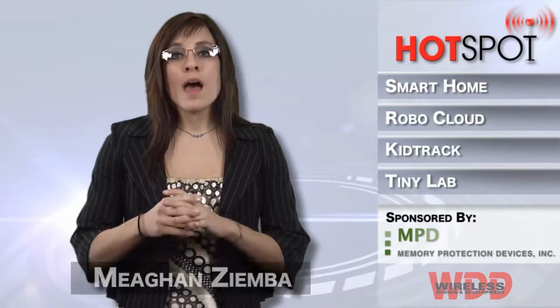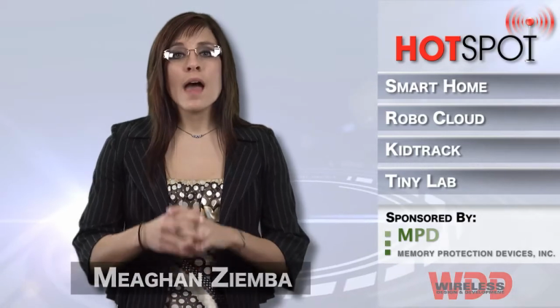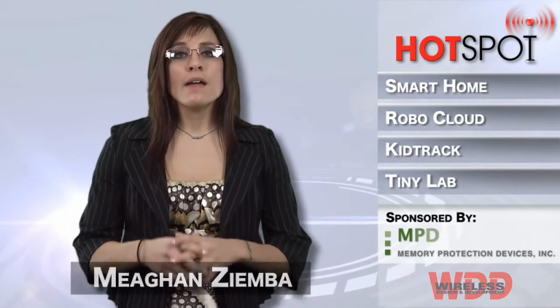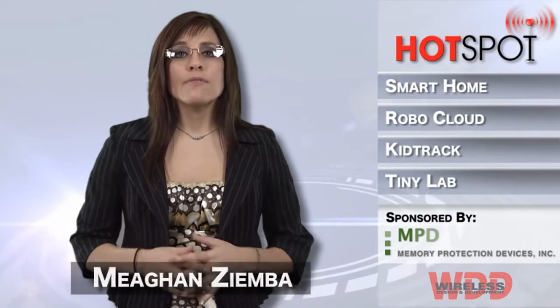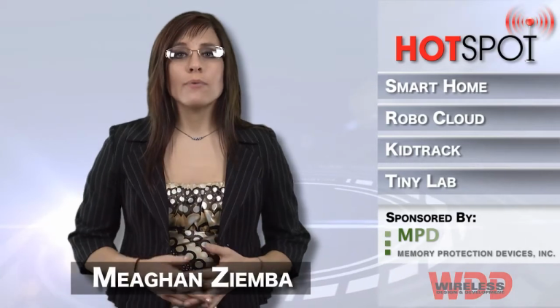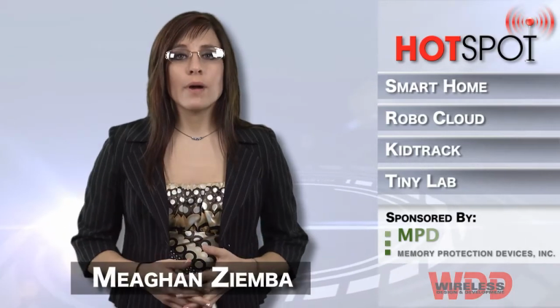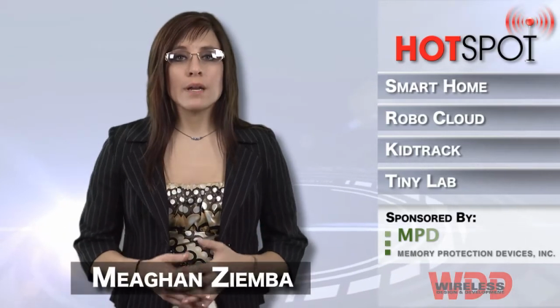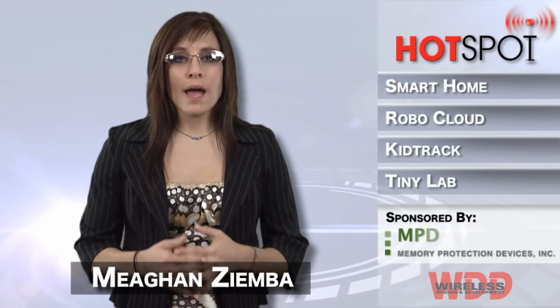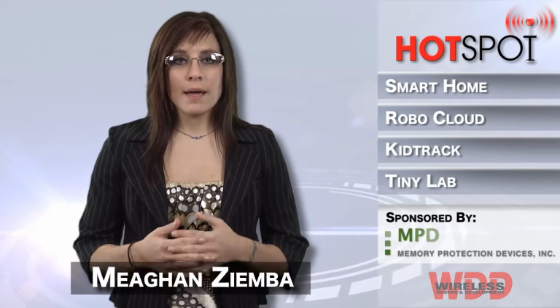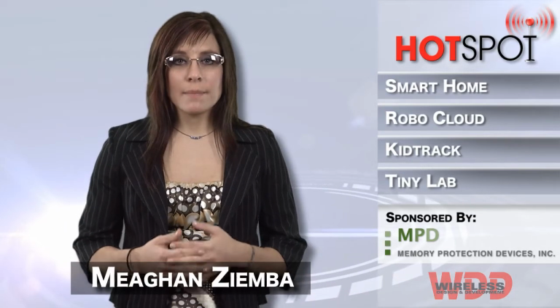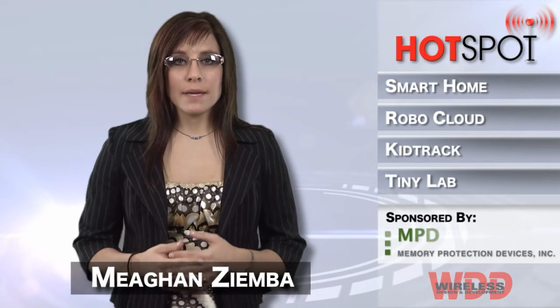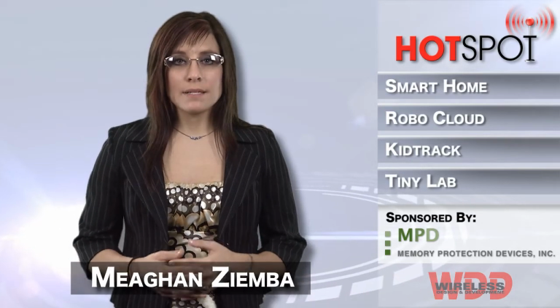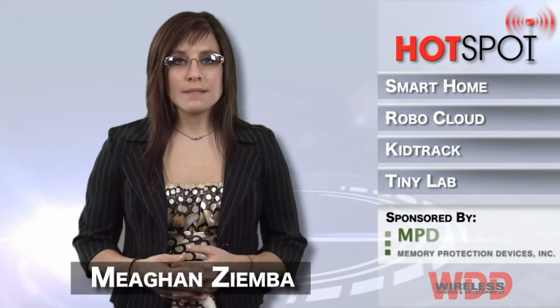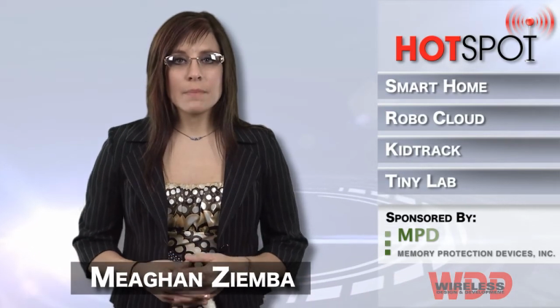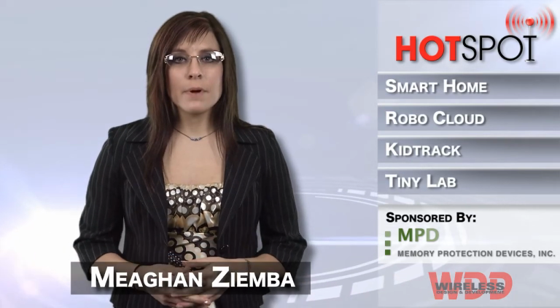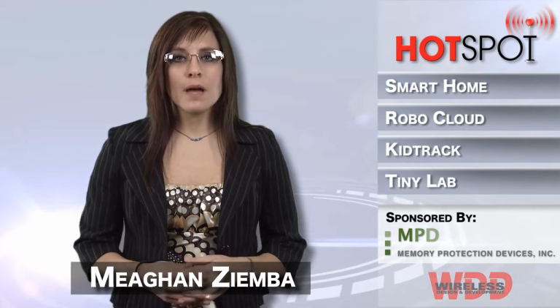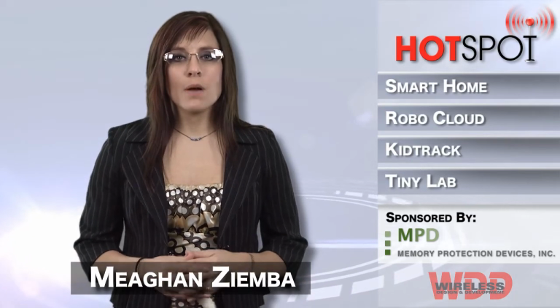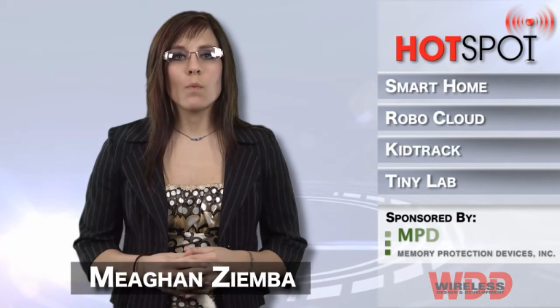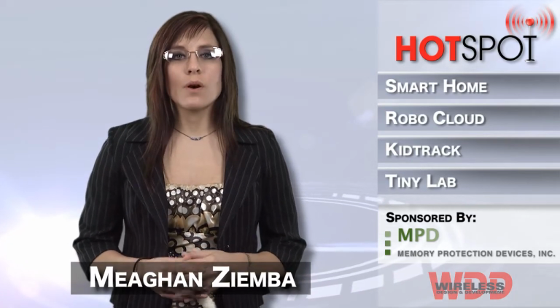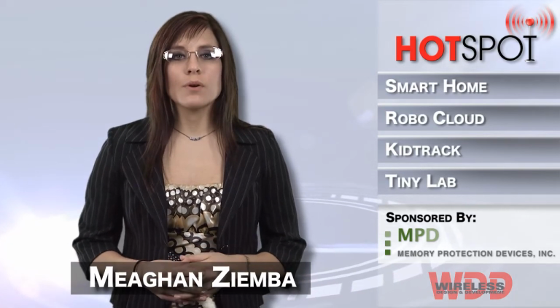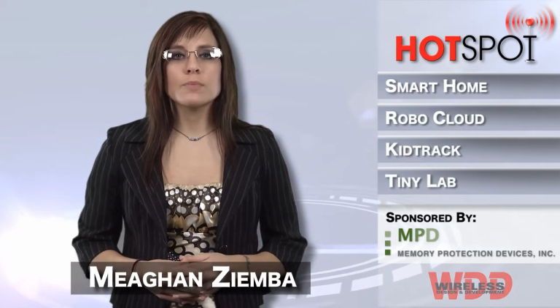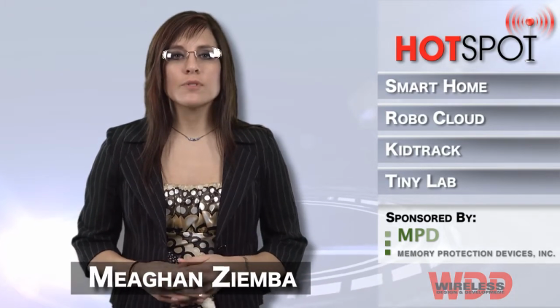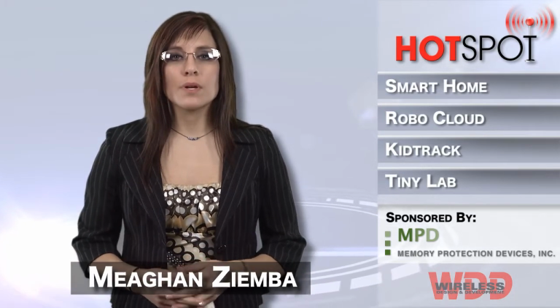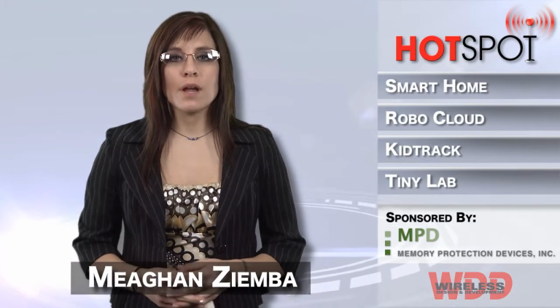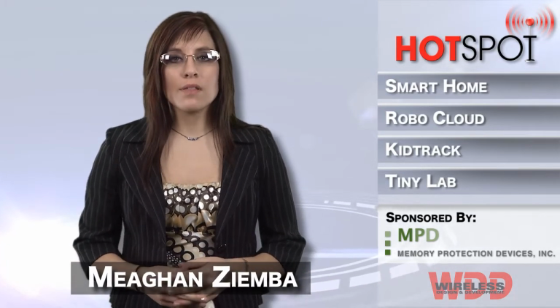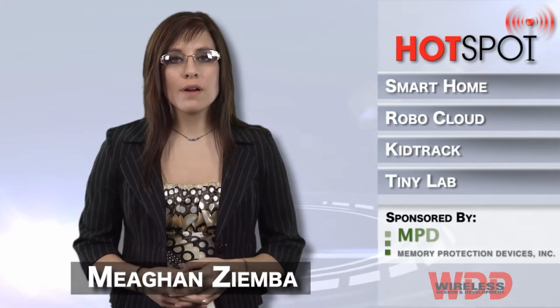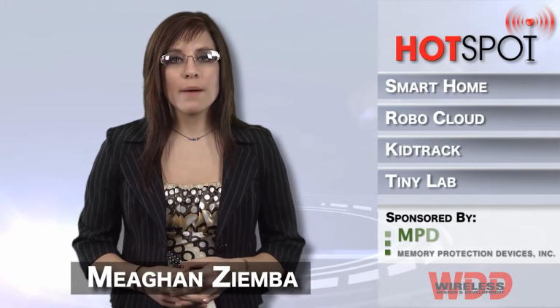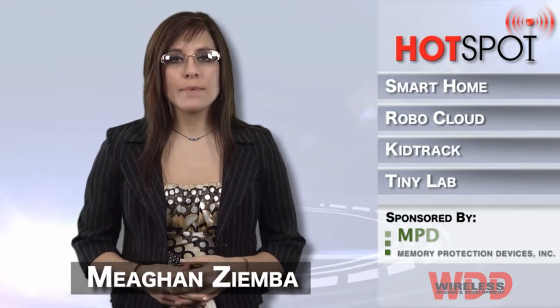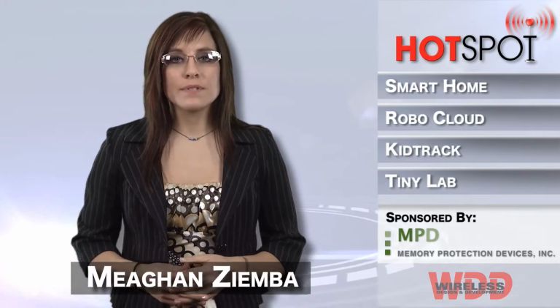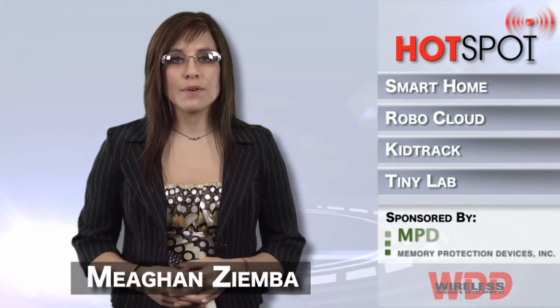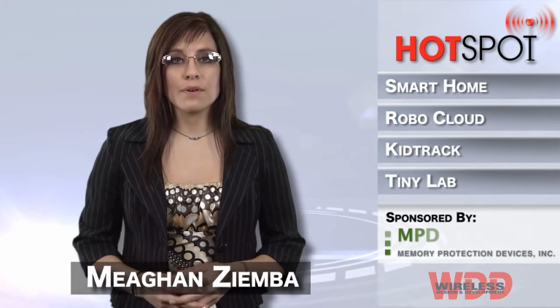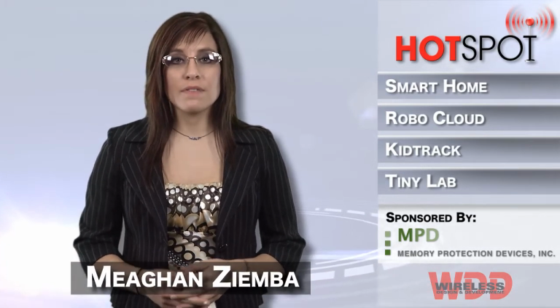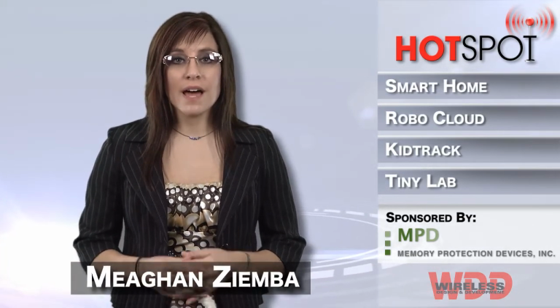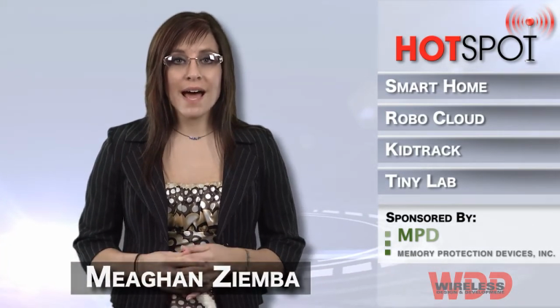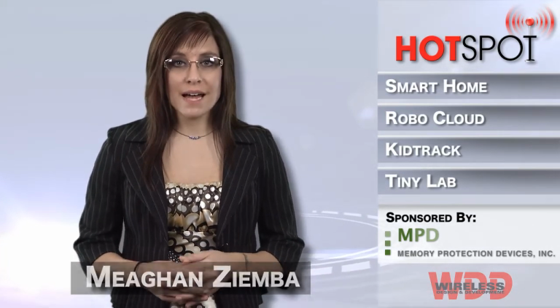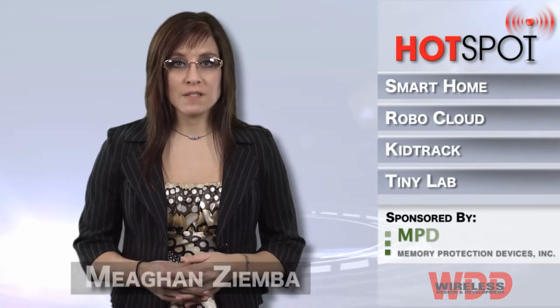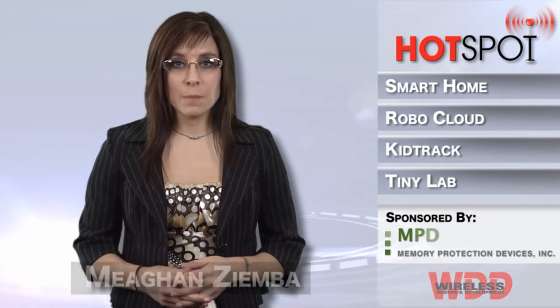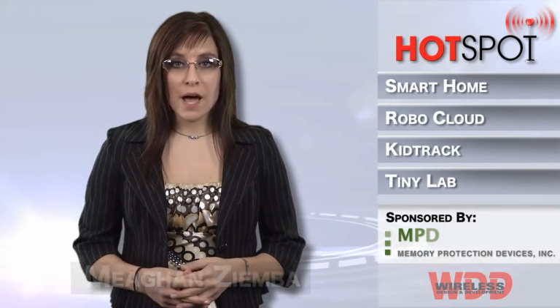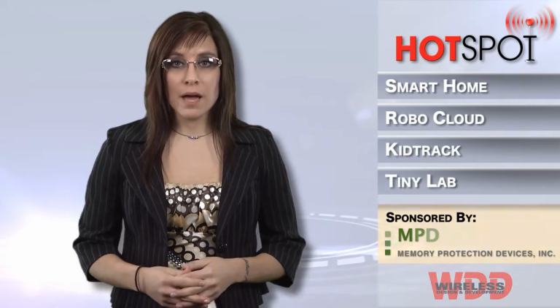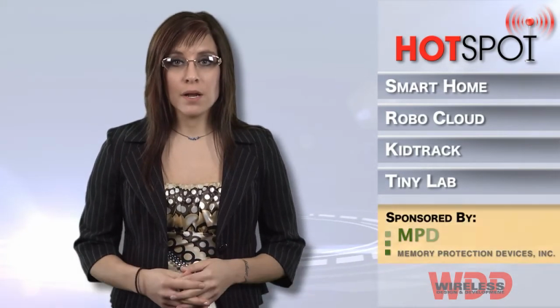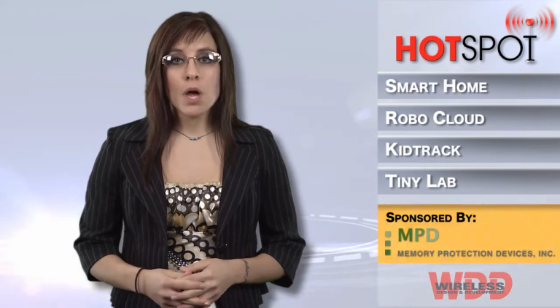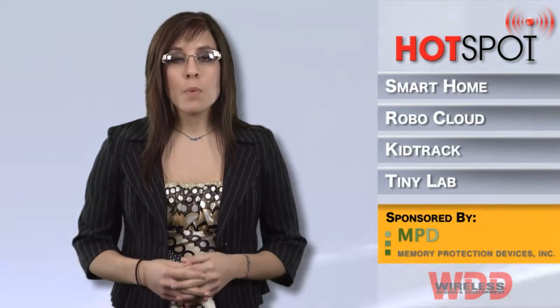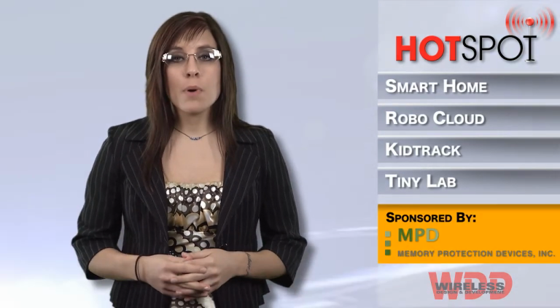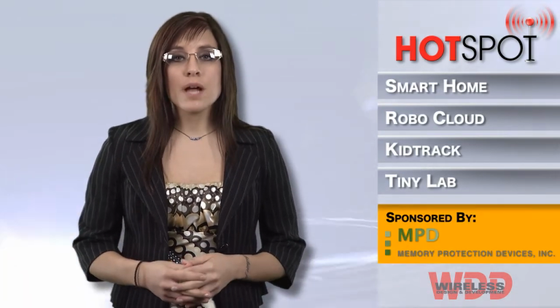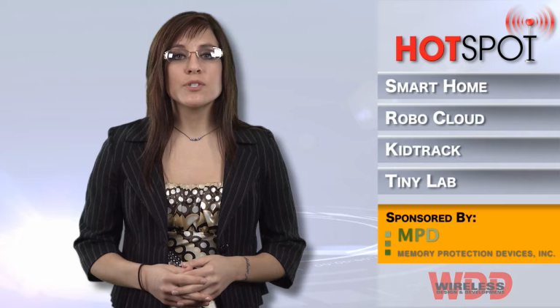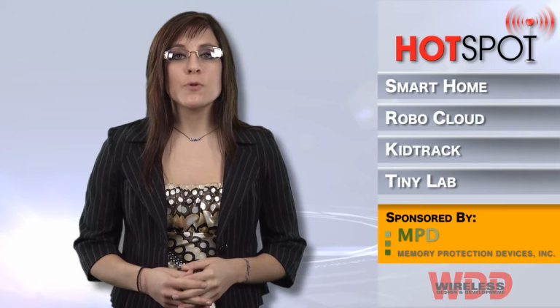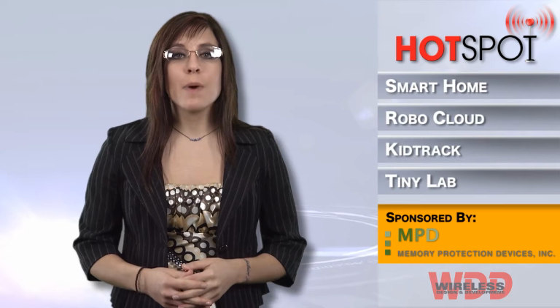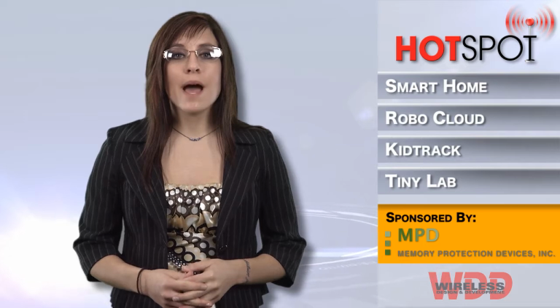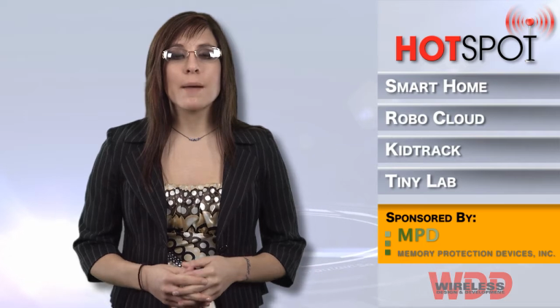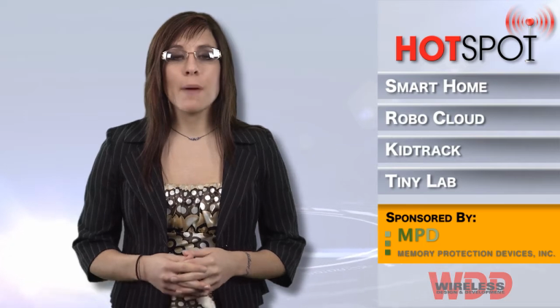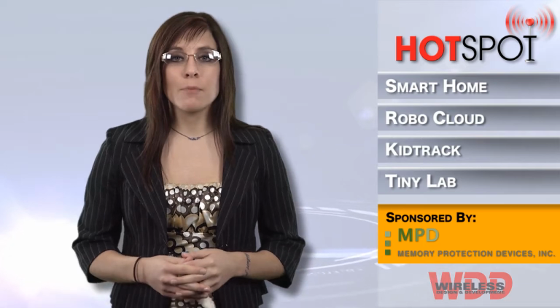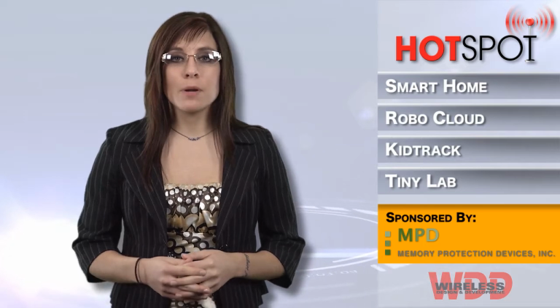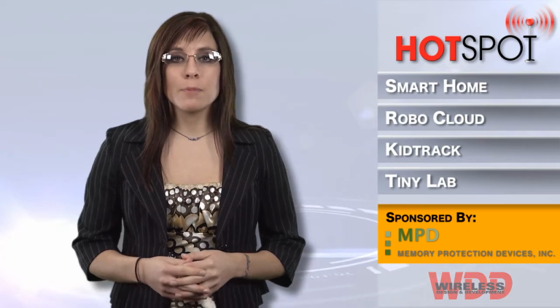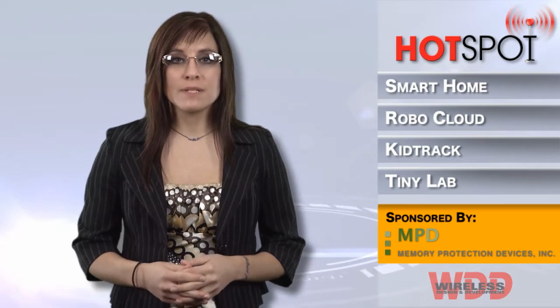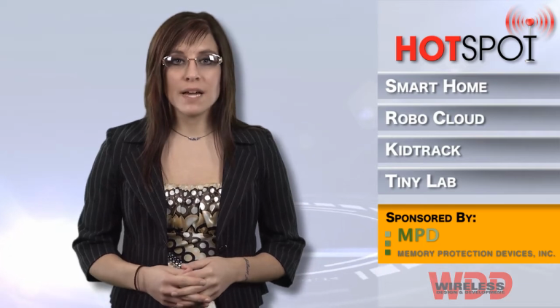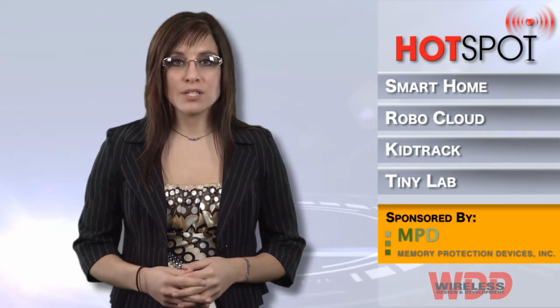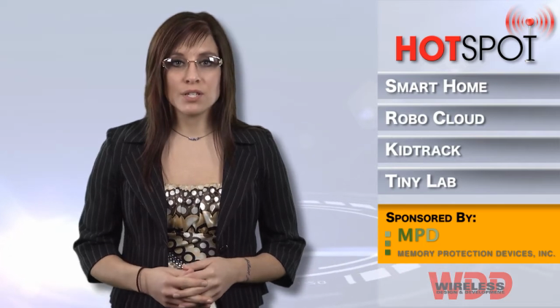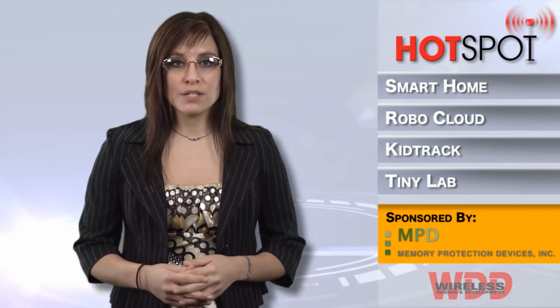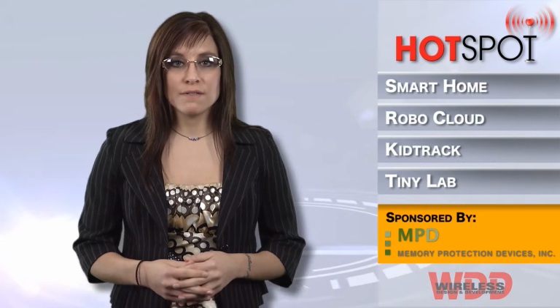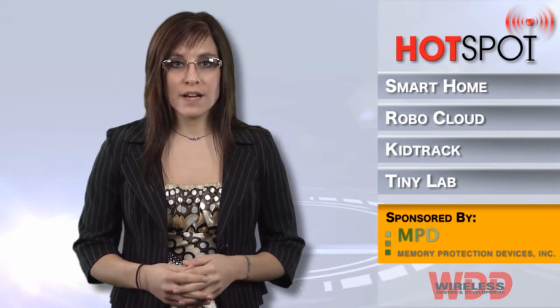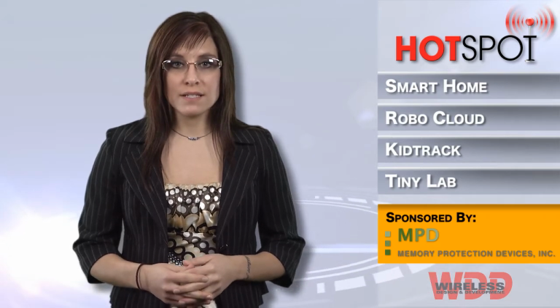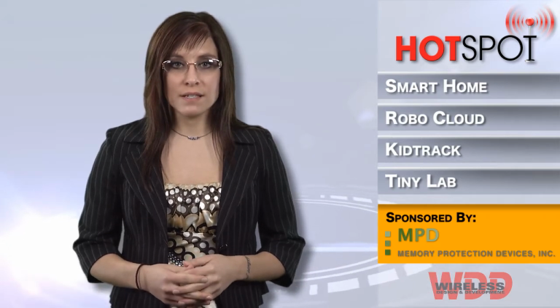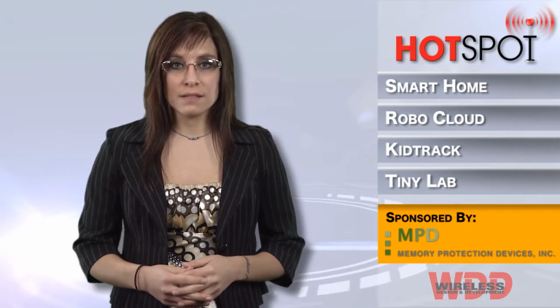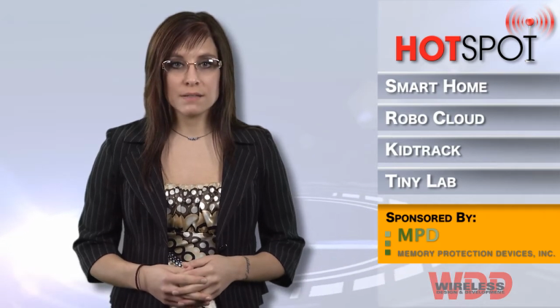Hi everyone, I'm Megan Zimba and welcome to another episode of the Hotspot, brought to you by Memory Protection Devices.